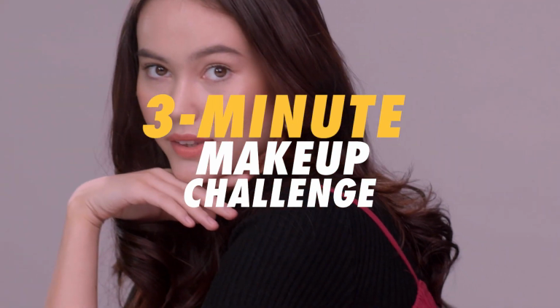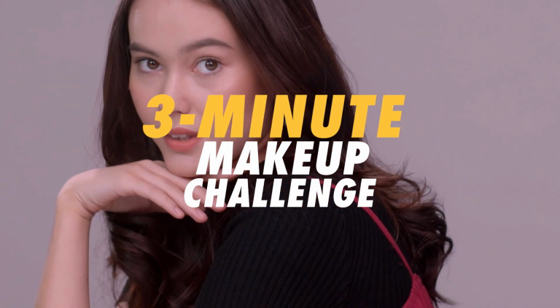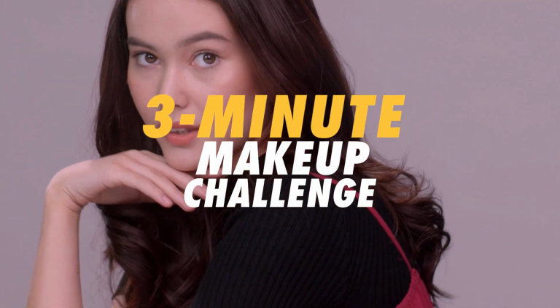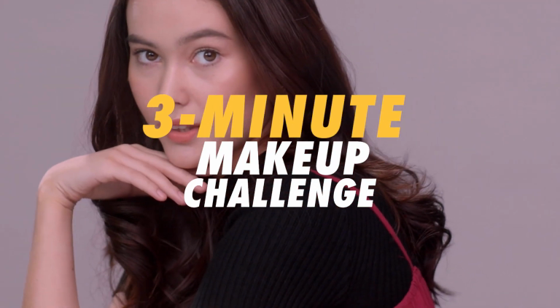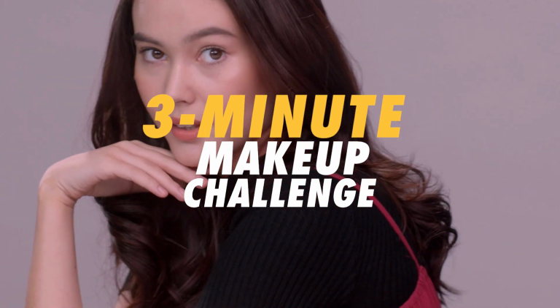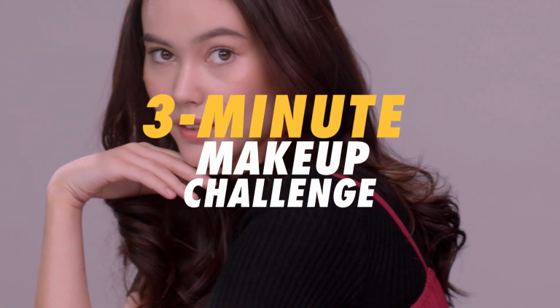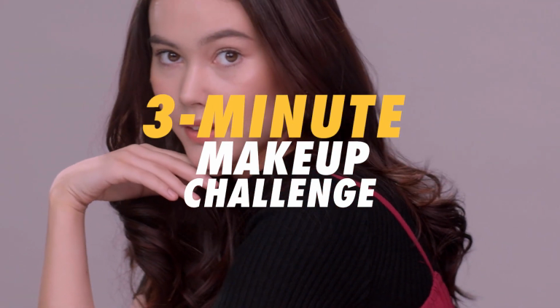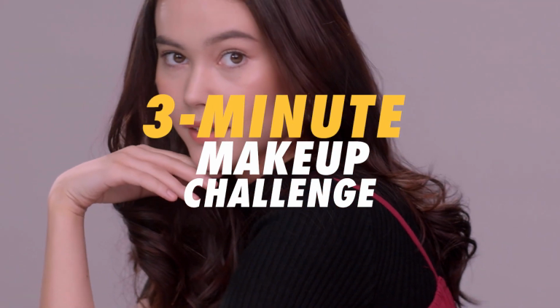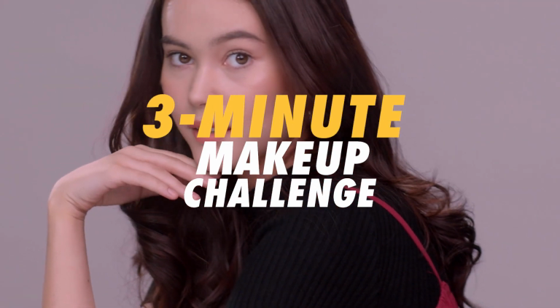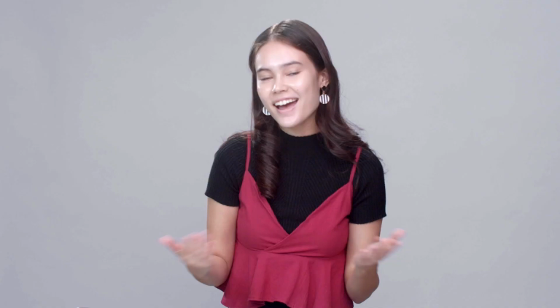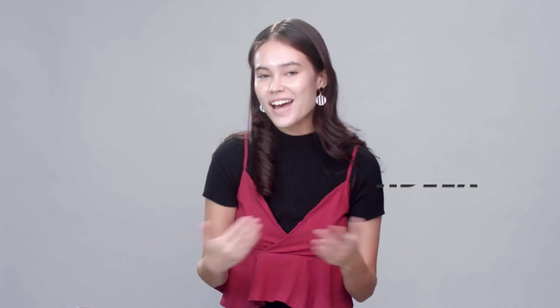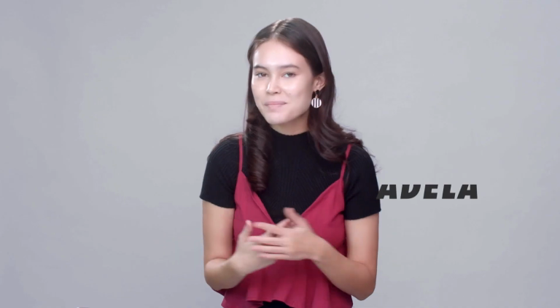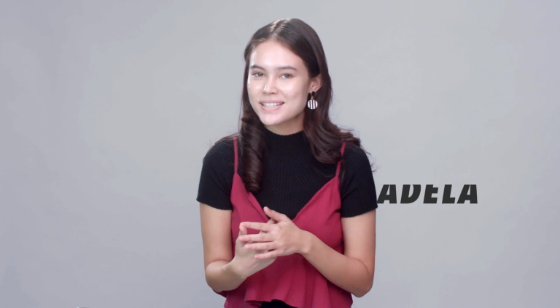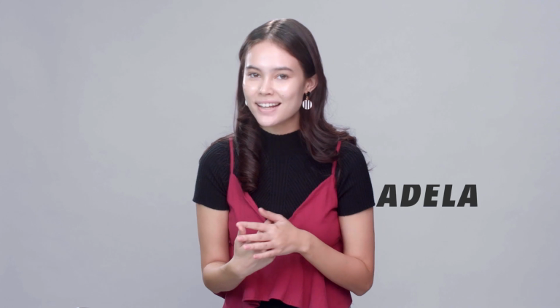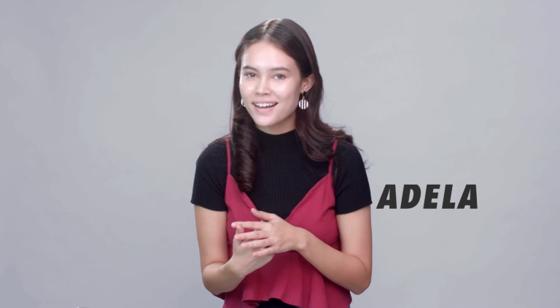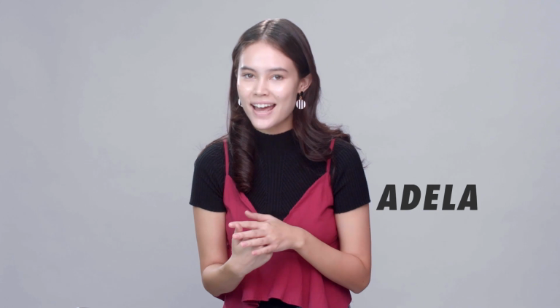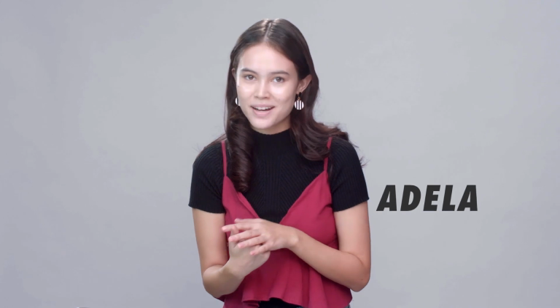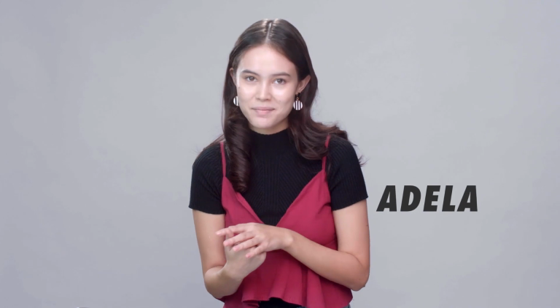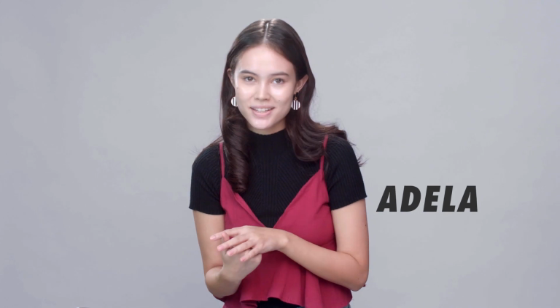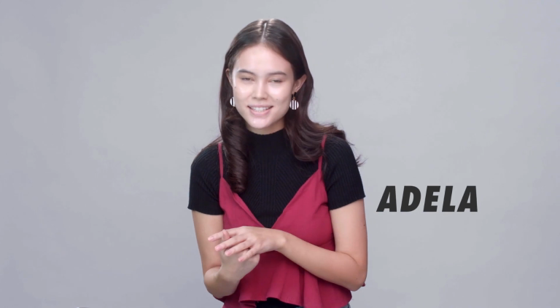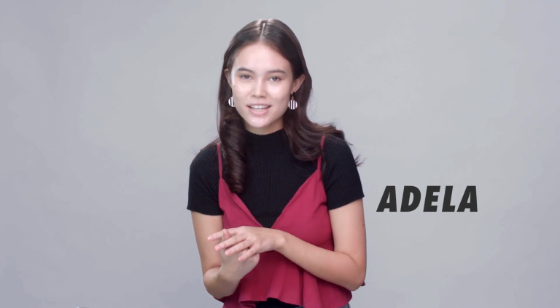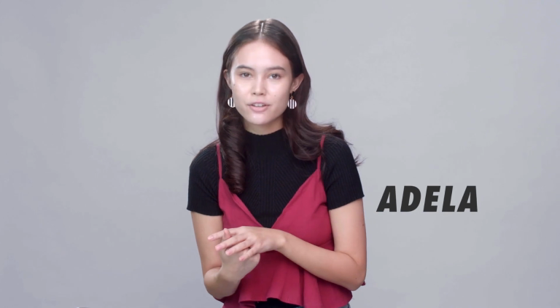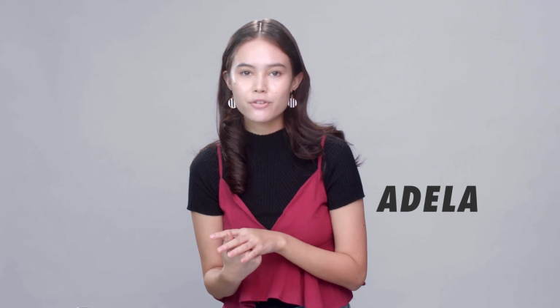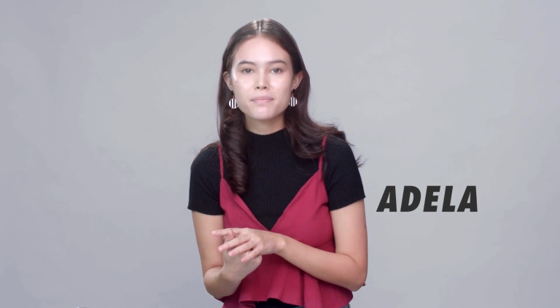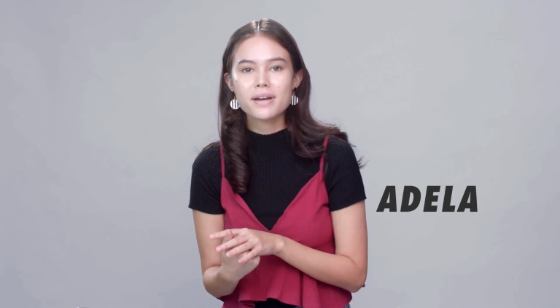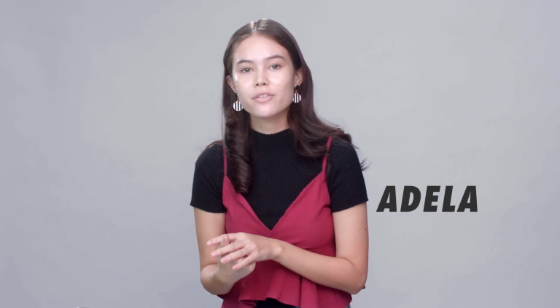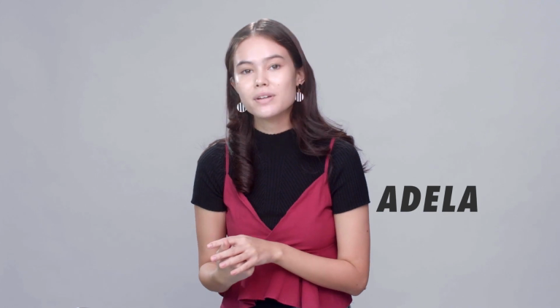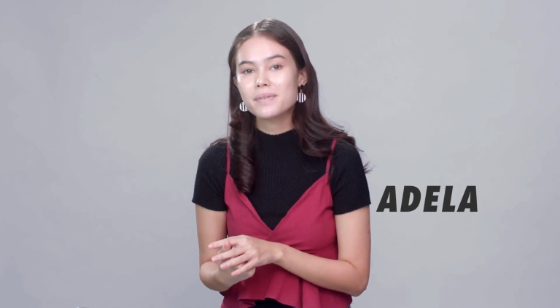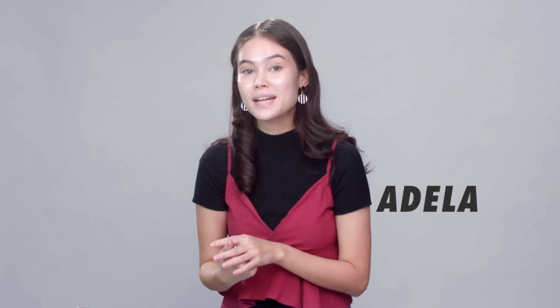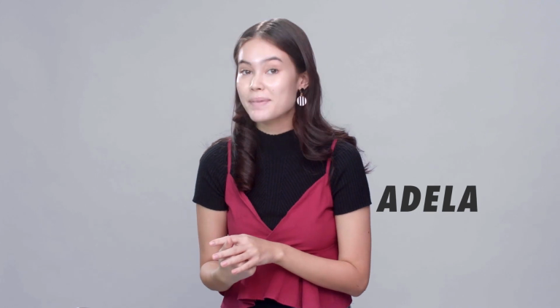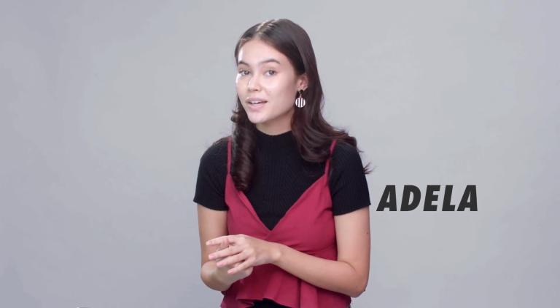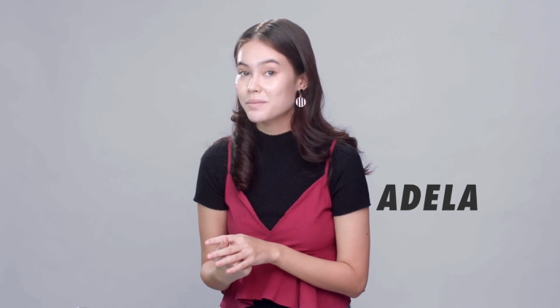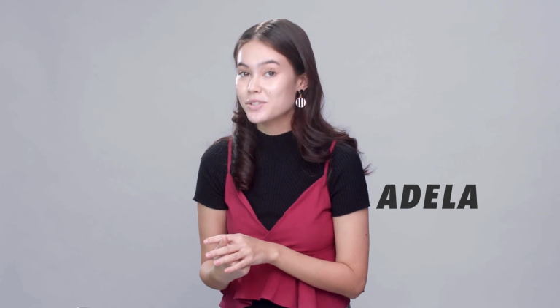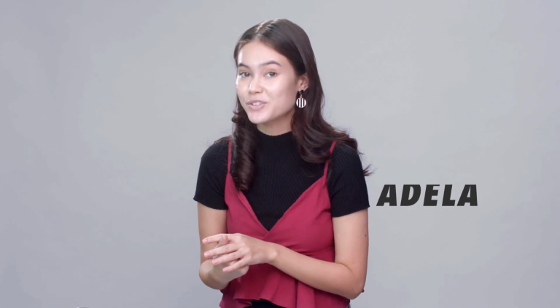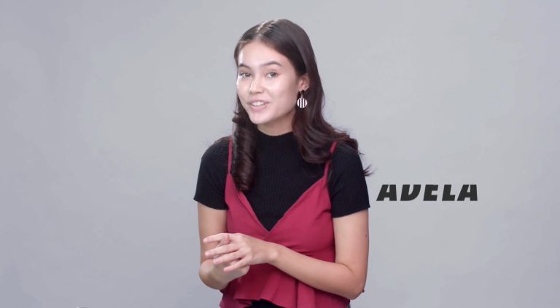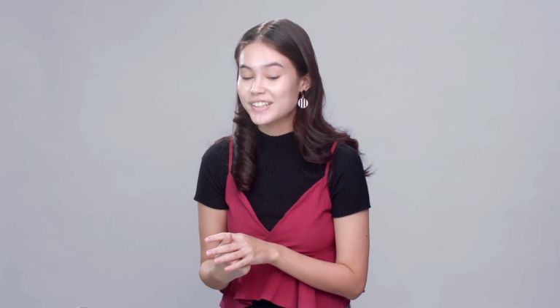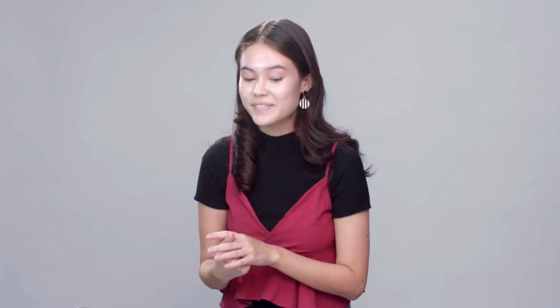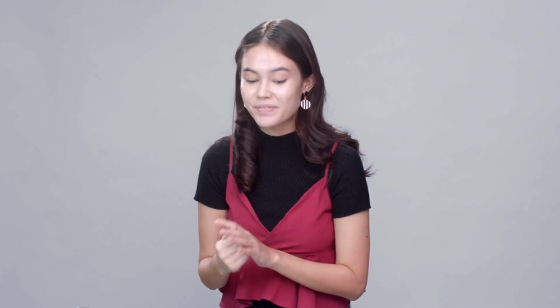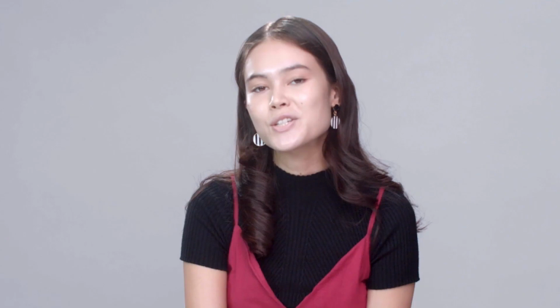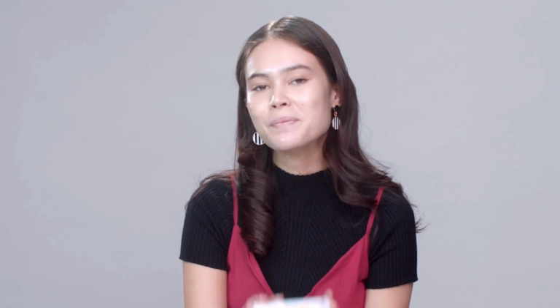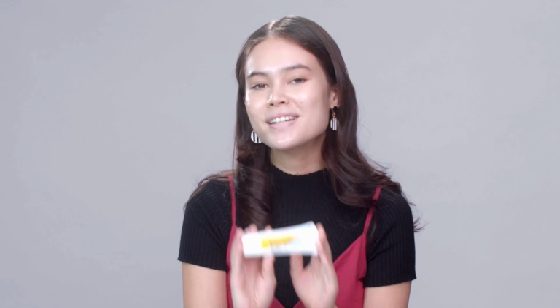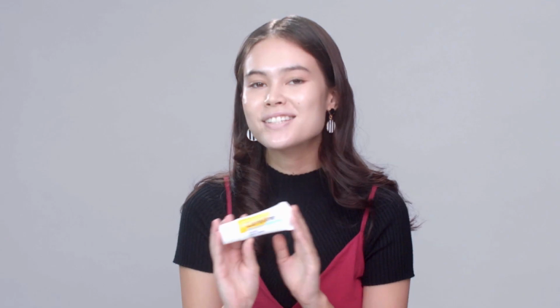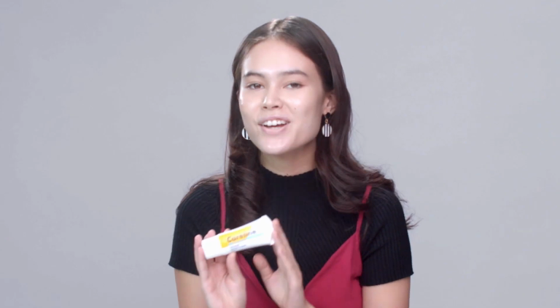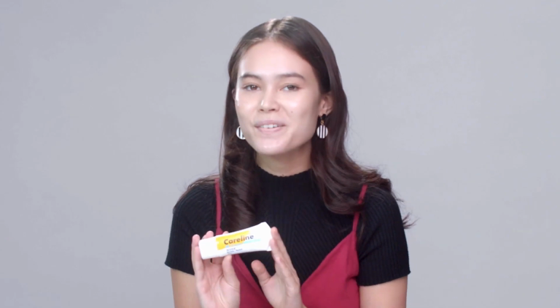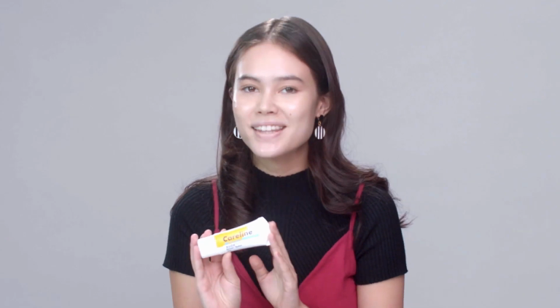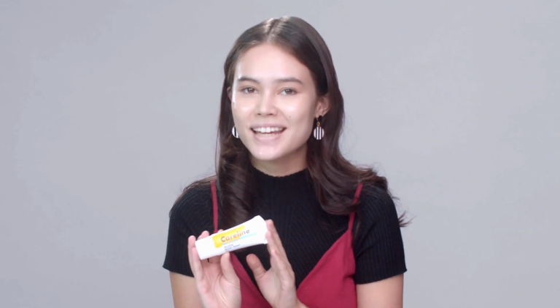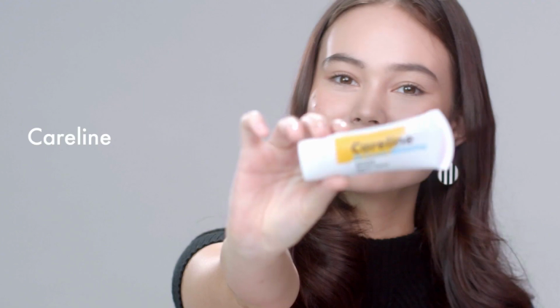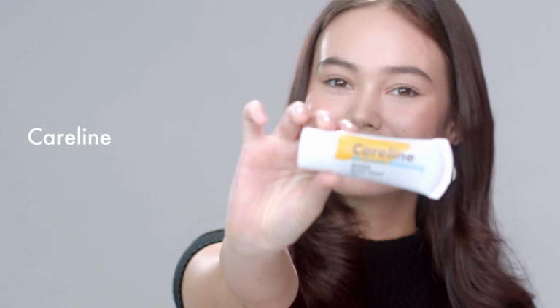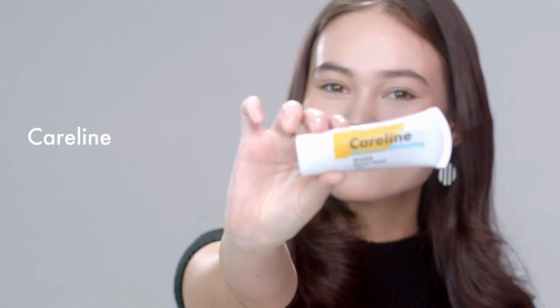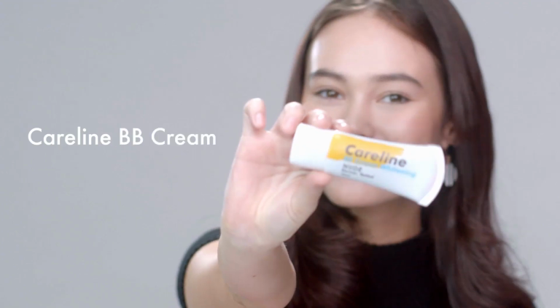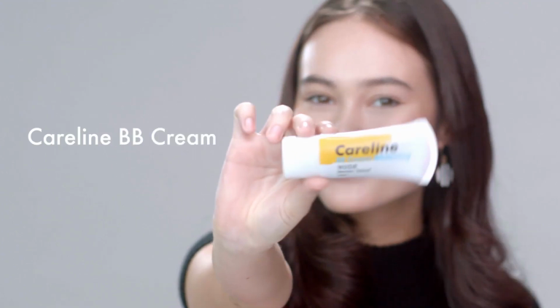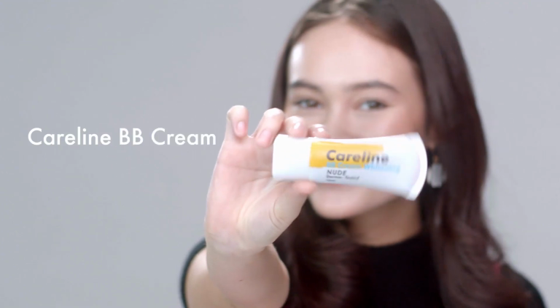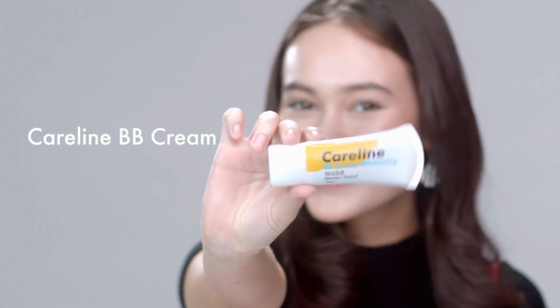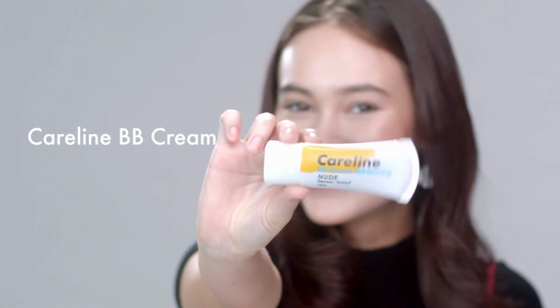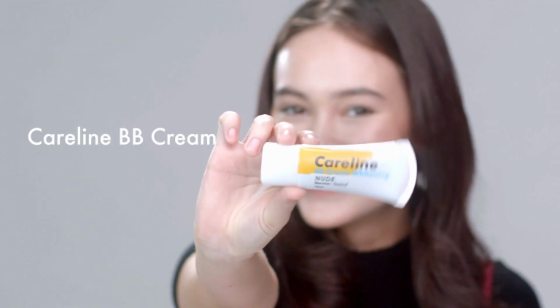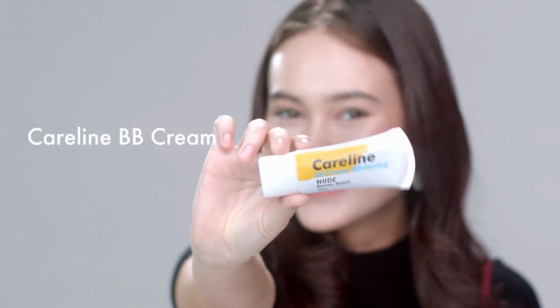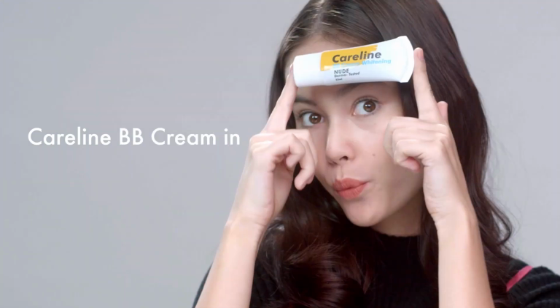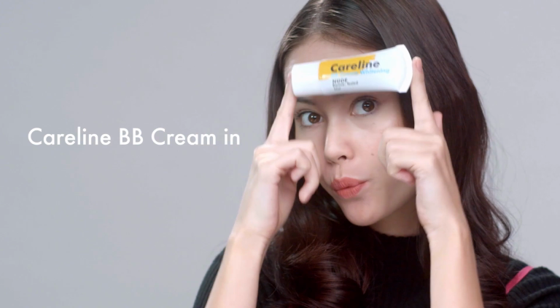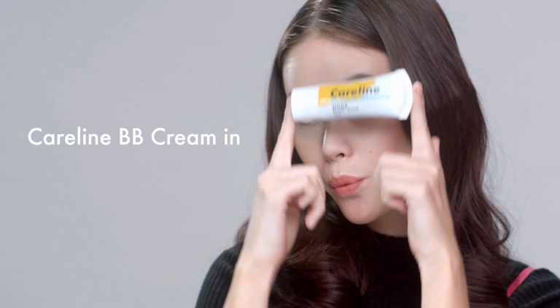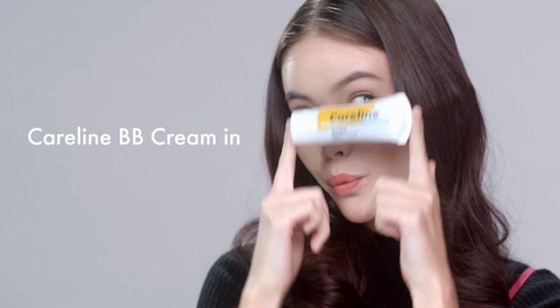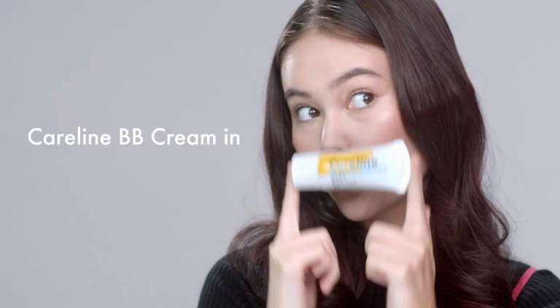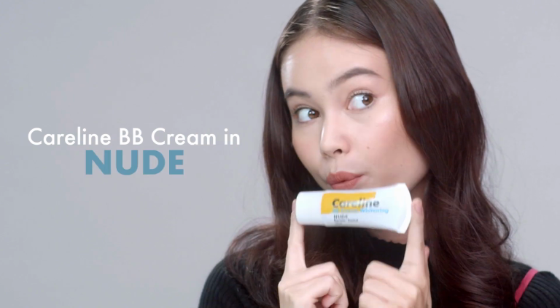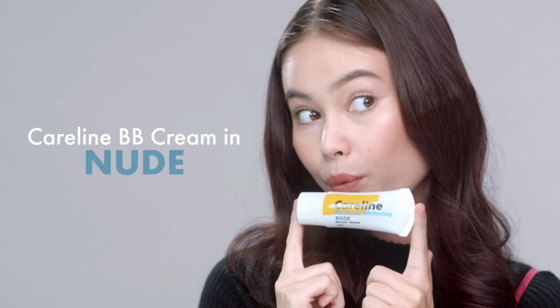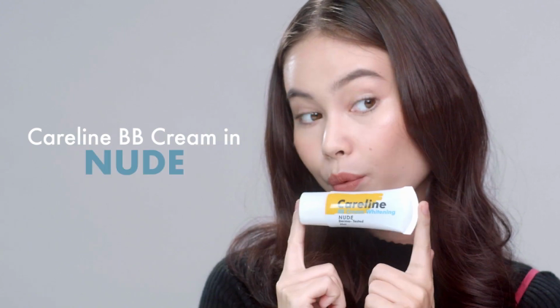Hi Careline gang! I'm Adela and I'm going to take you through my three-minute makeup tutorial. I'm going to start with the Careline BB Cream in the shade Nude.